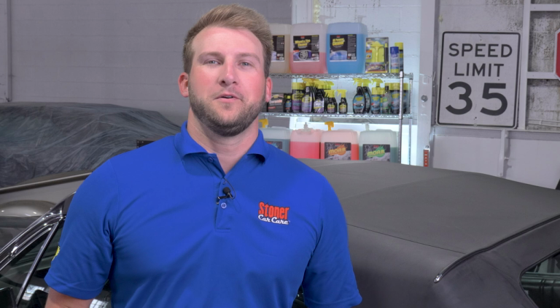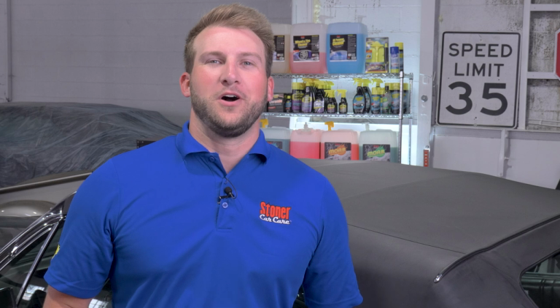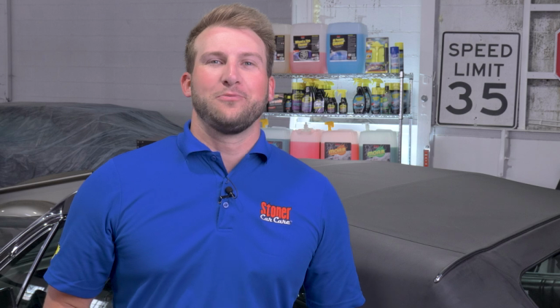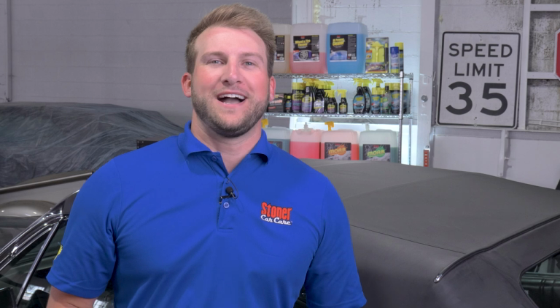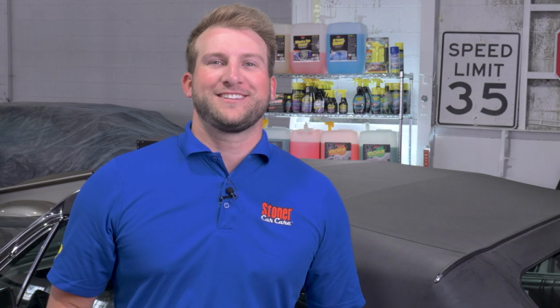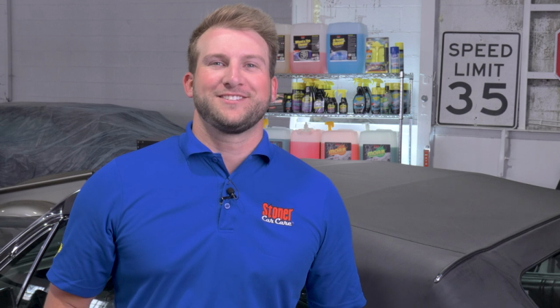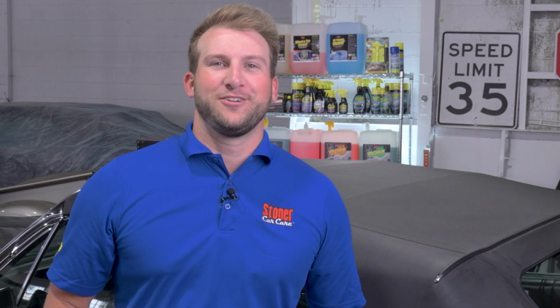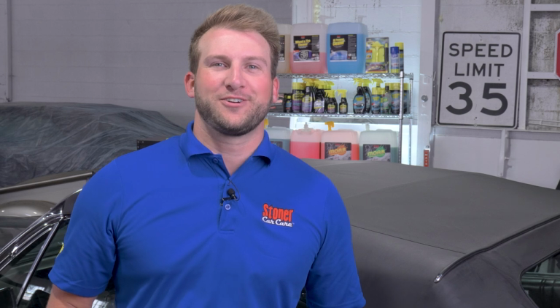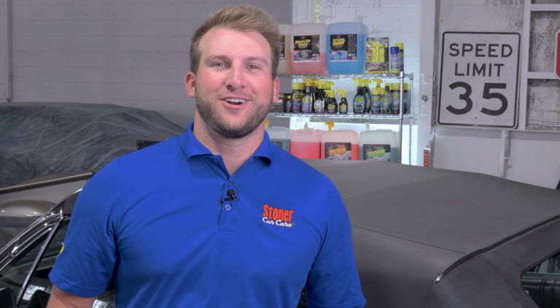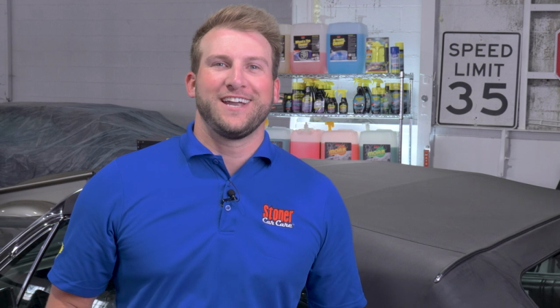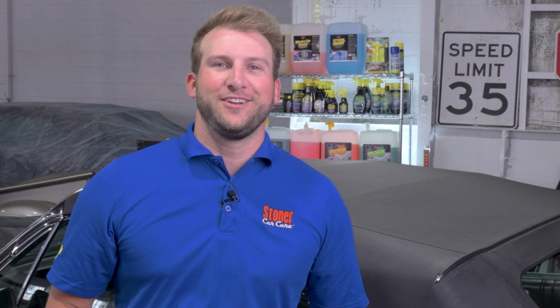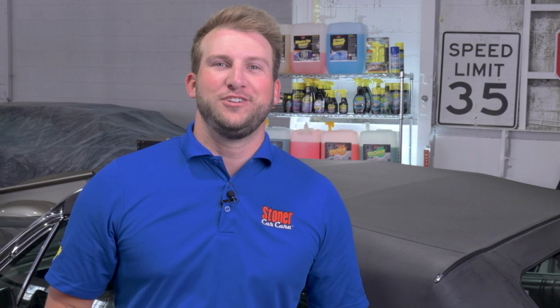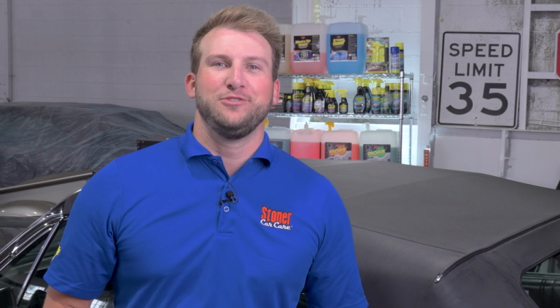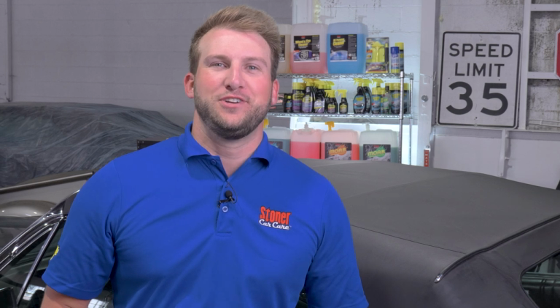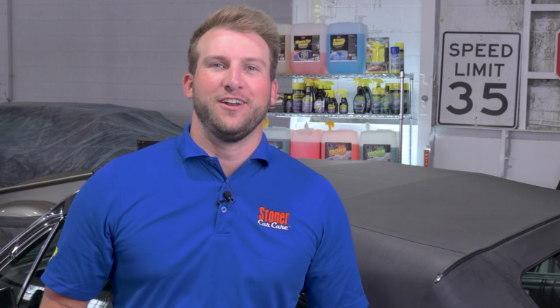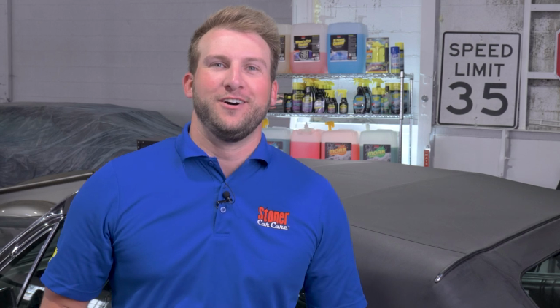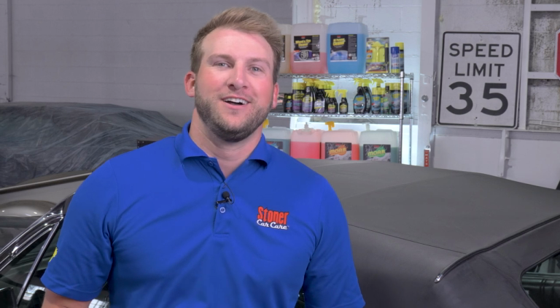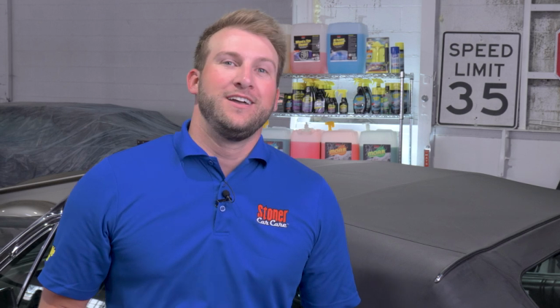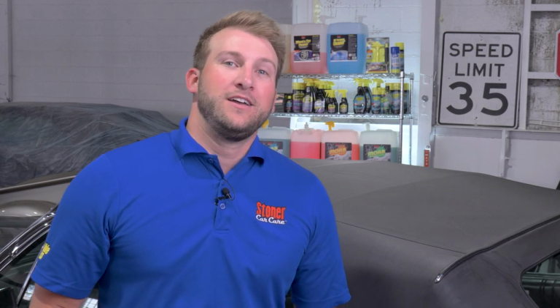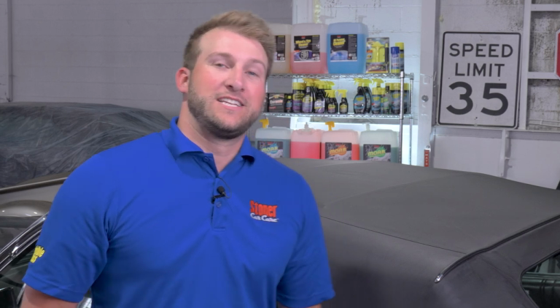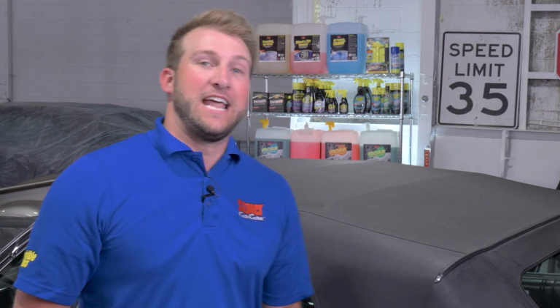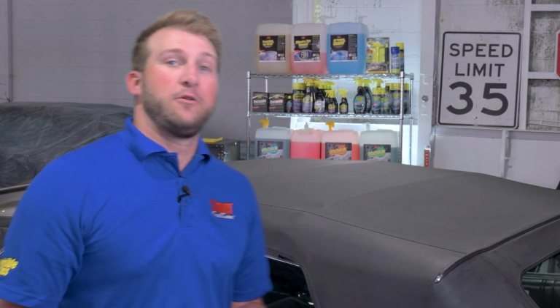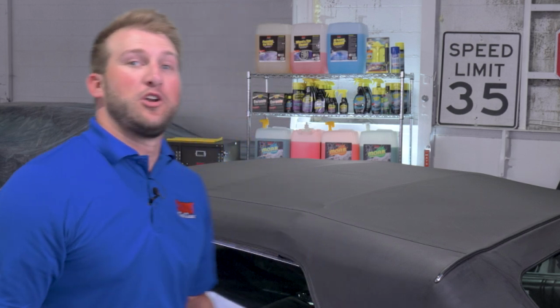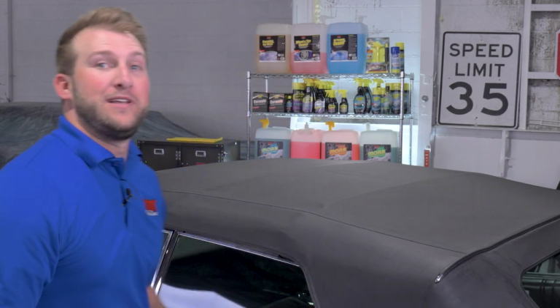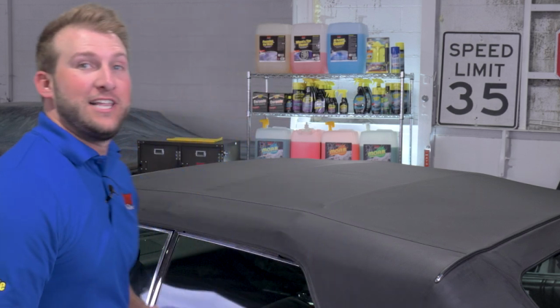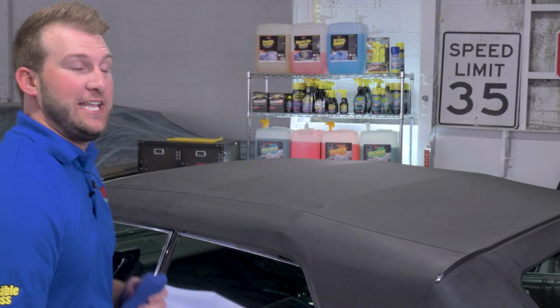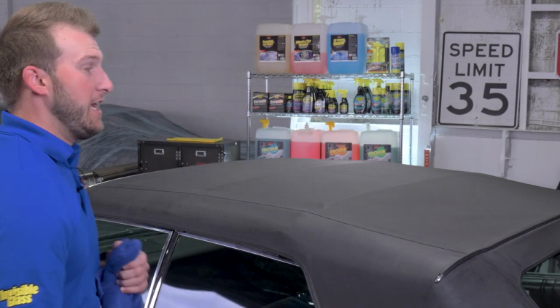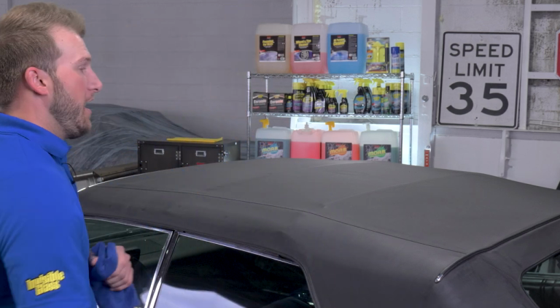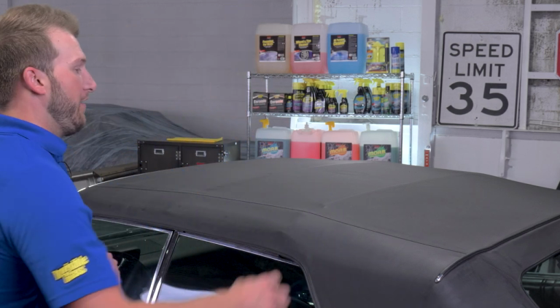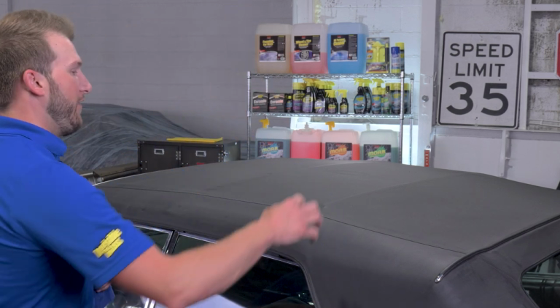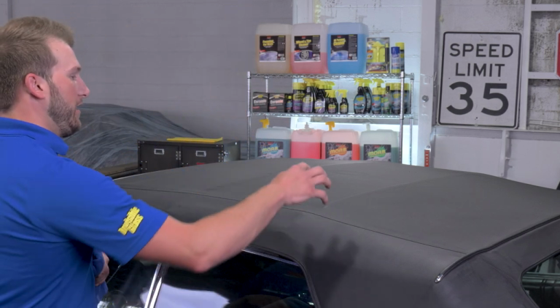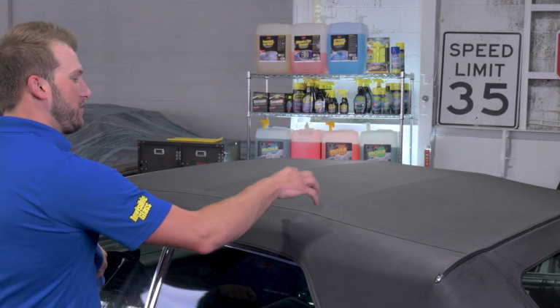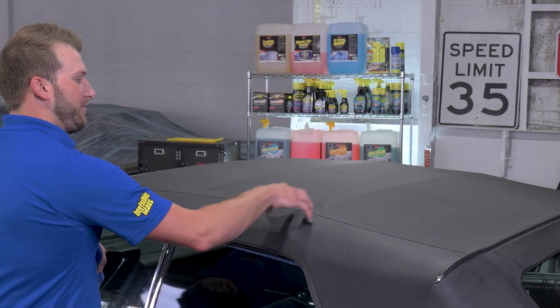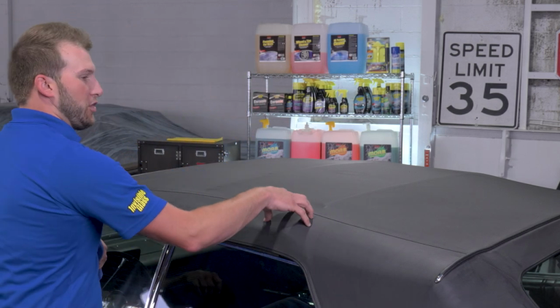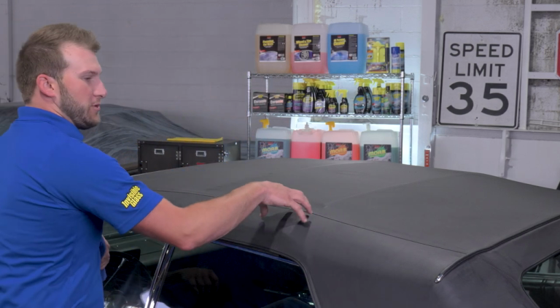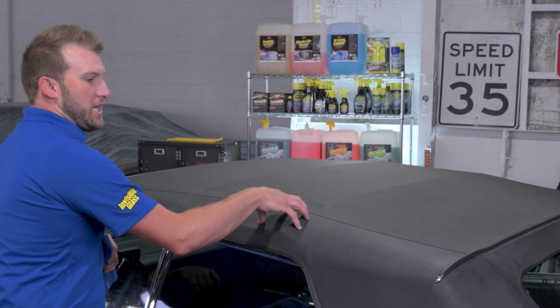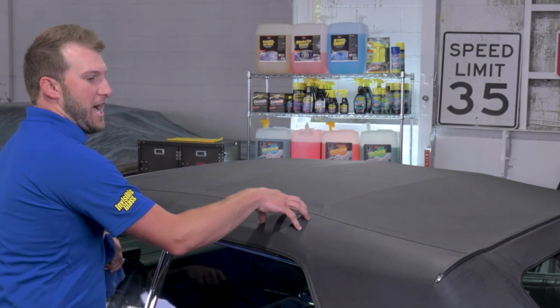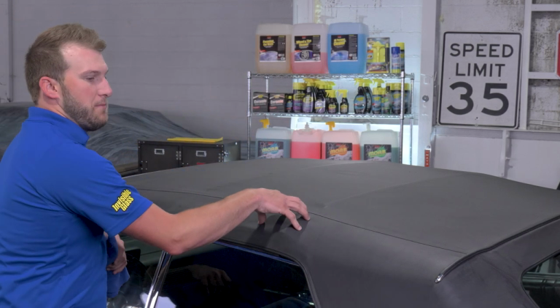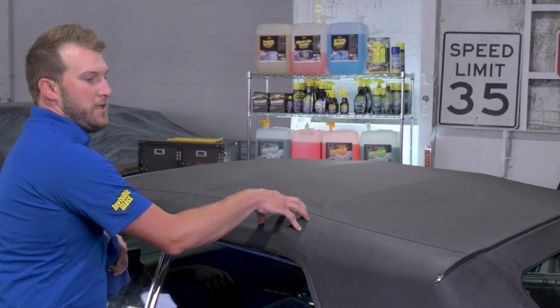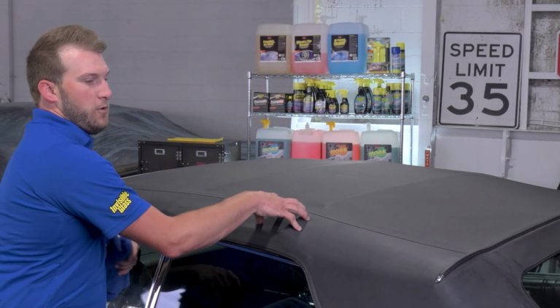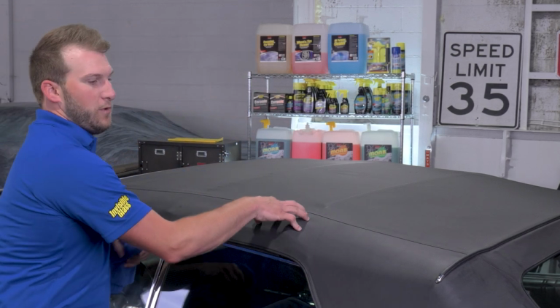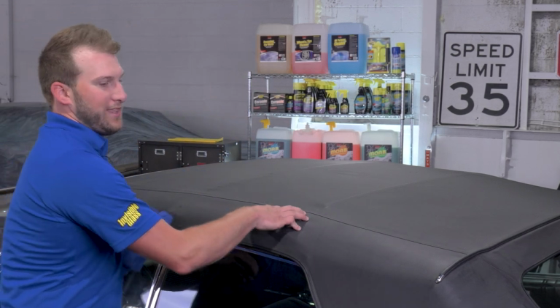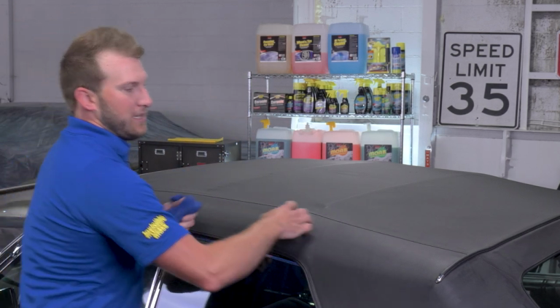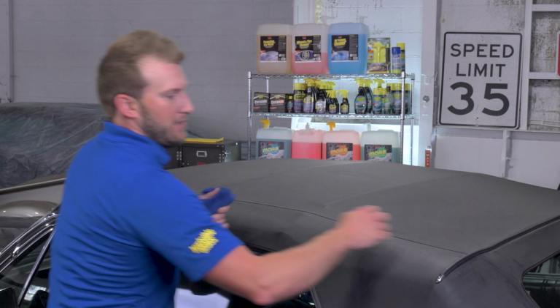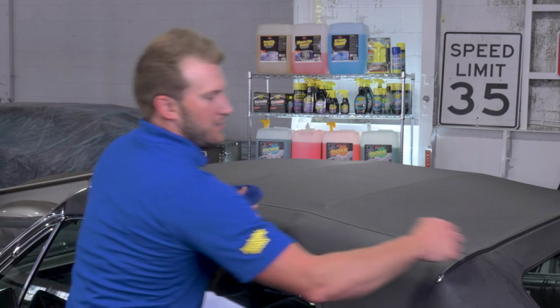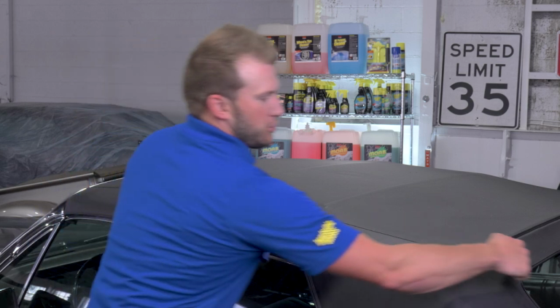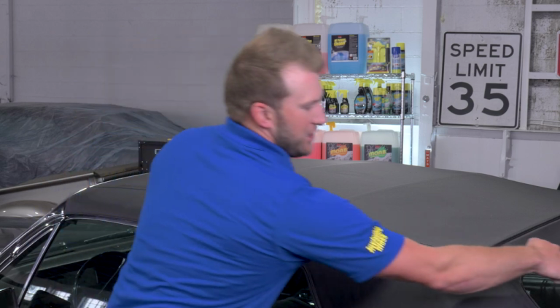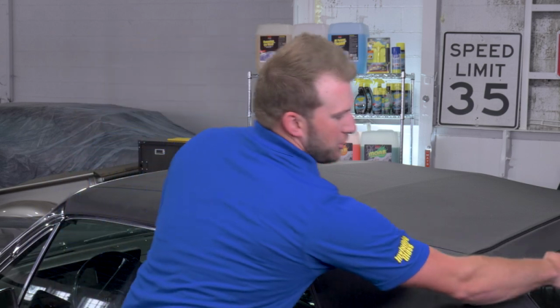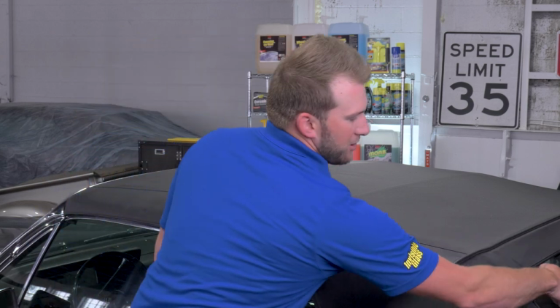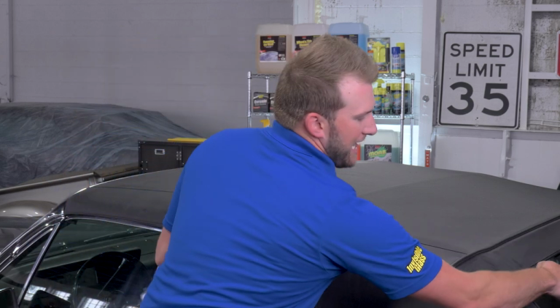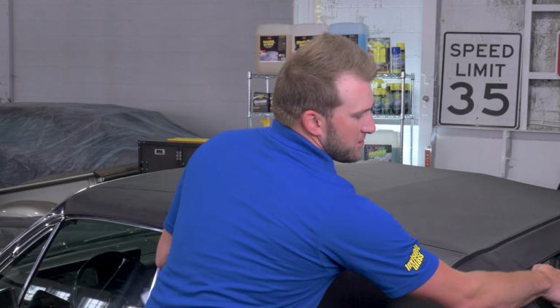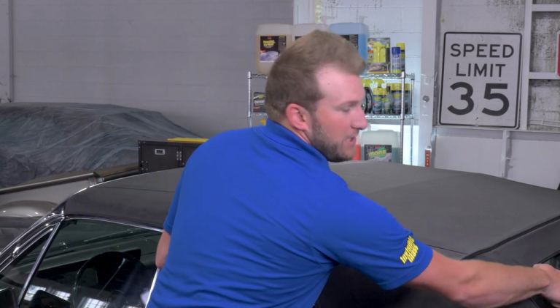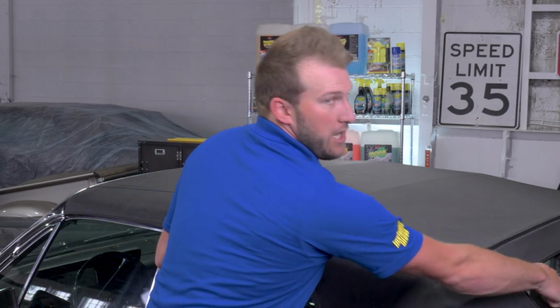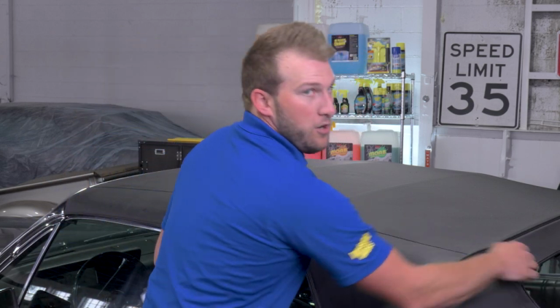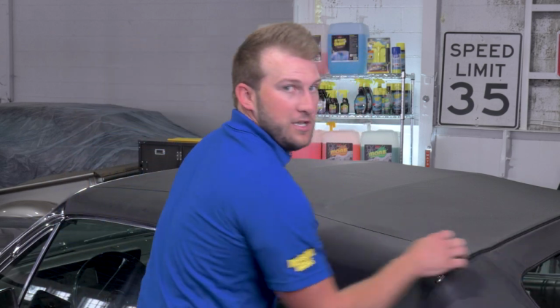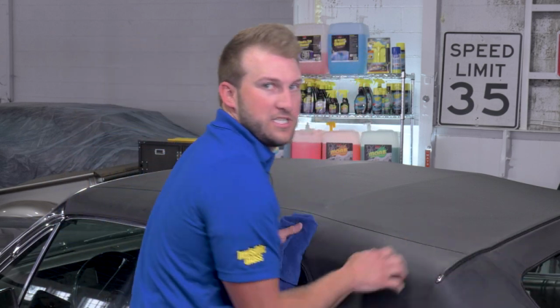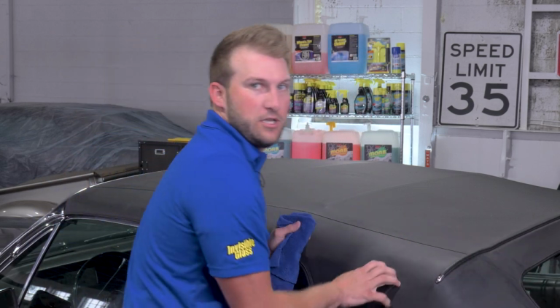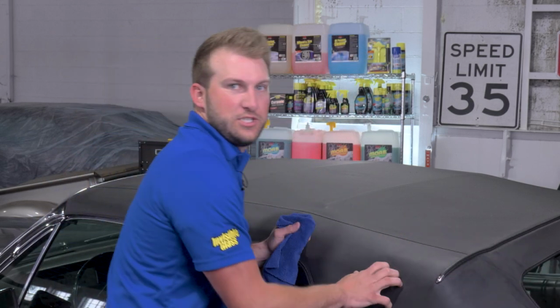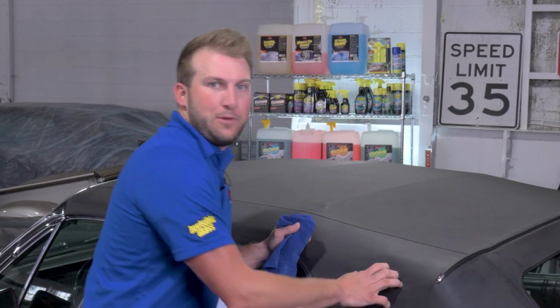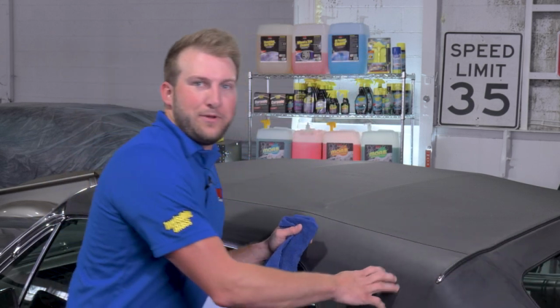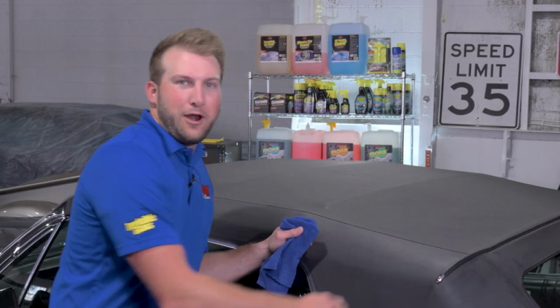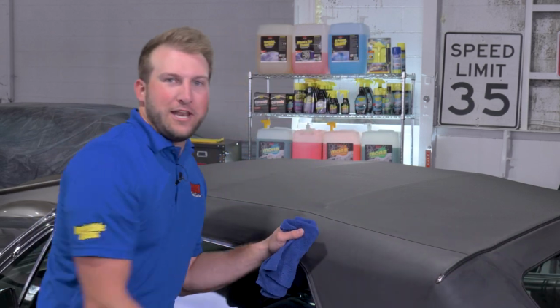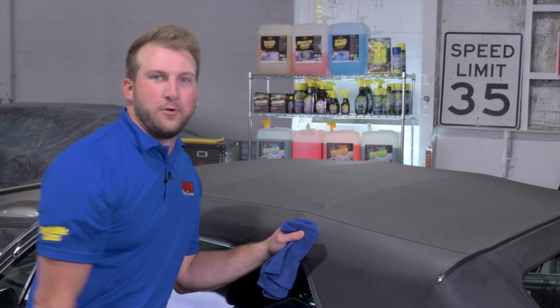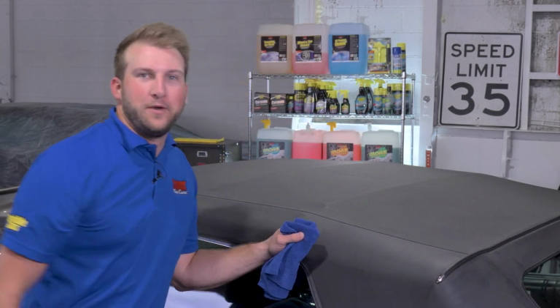Welcome back to the Stoner Car Care YouTube channel. Today we're going to be cleaning a vinyl convertible top with a traditional glass window. So let's jump right into it.